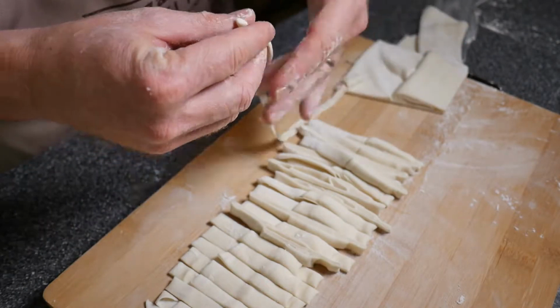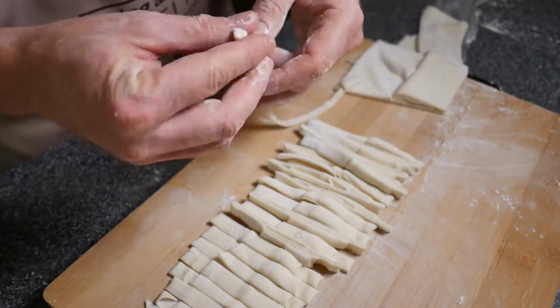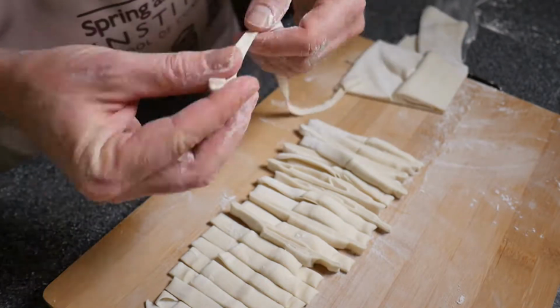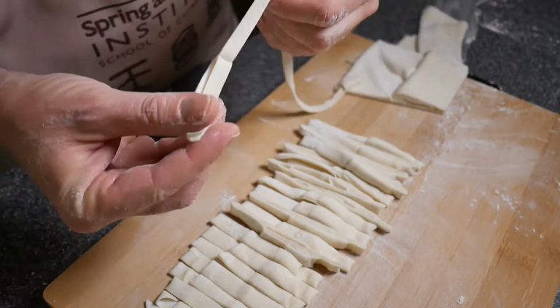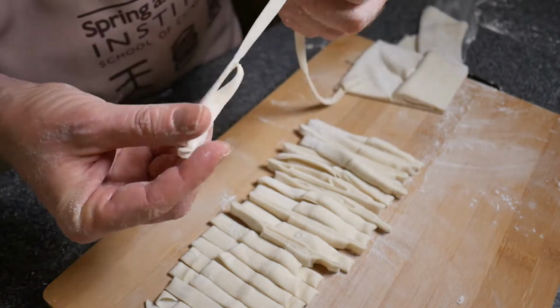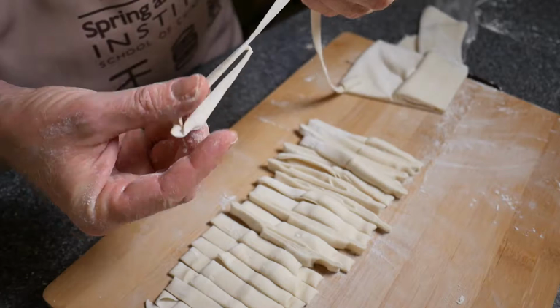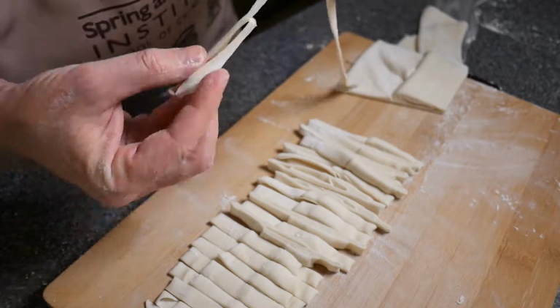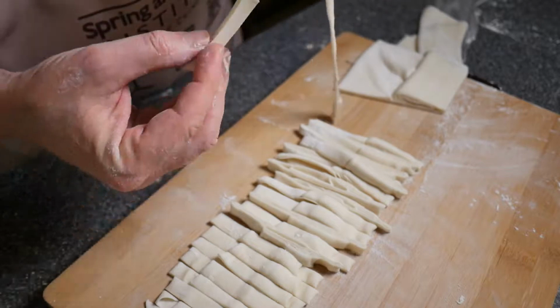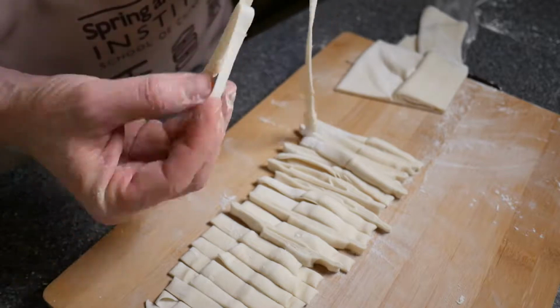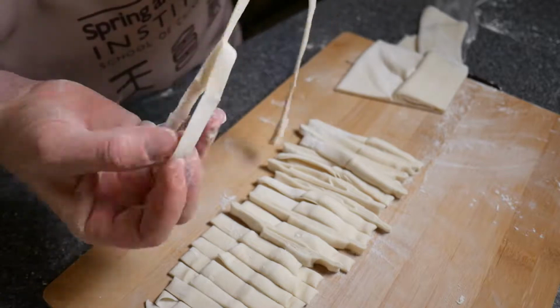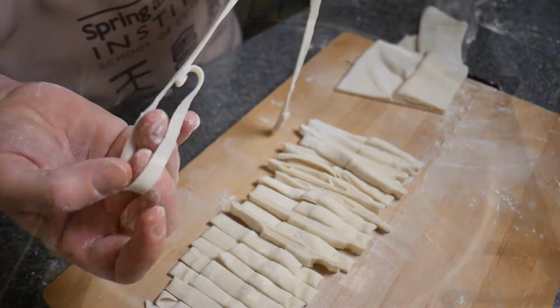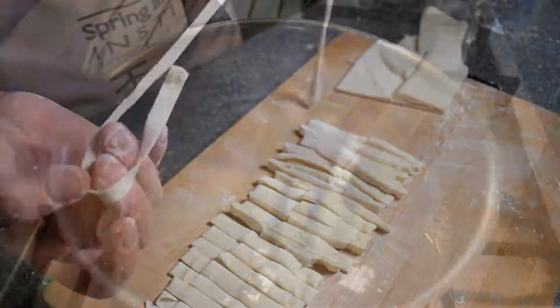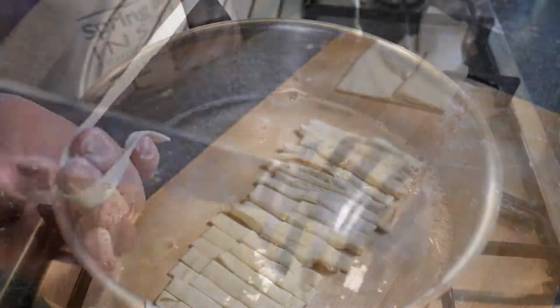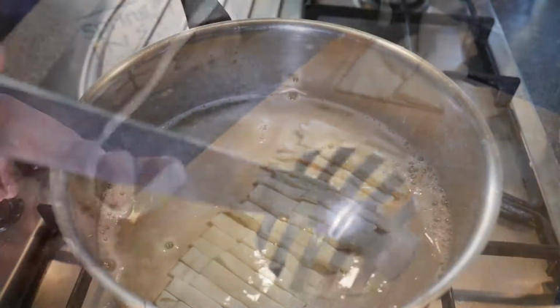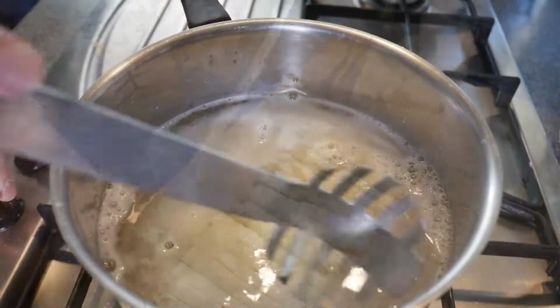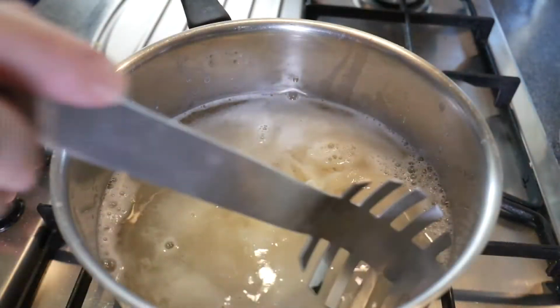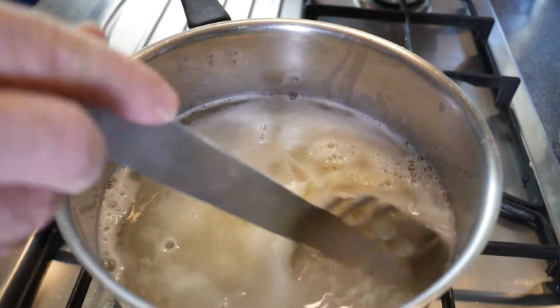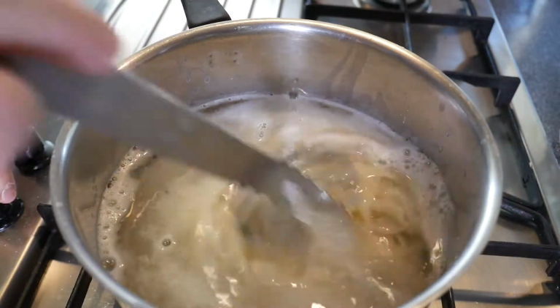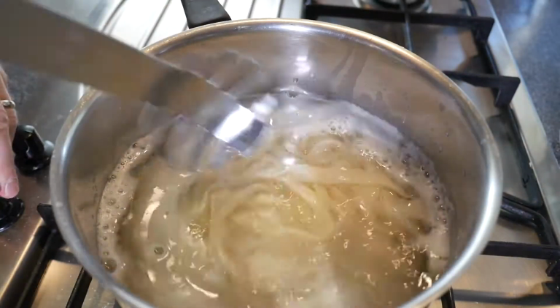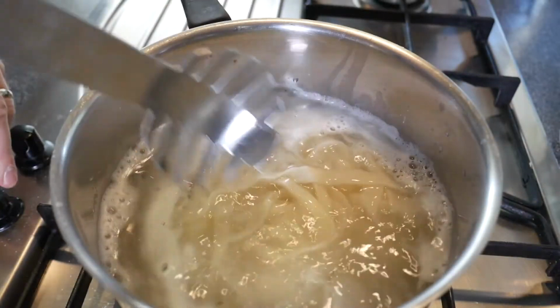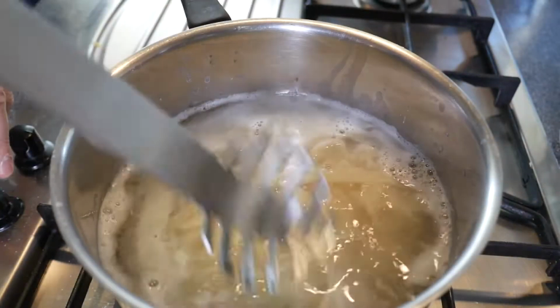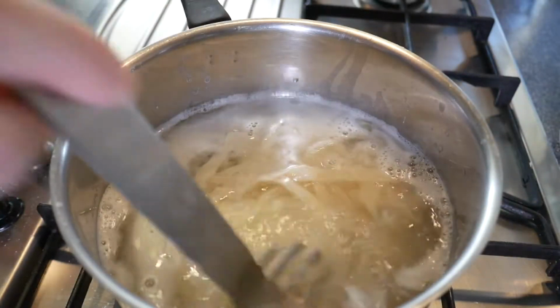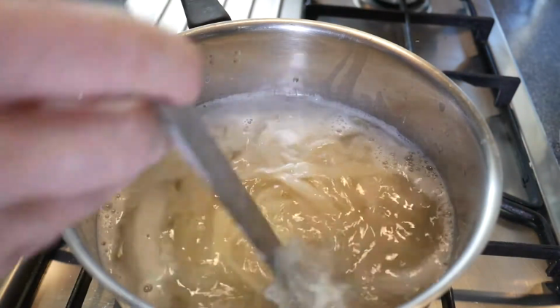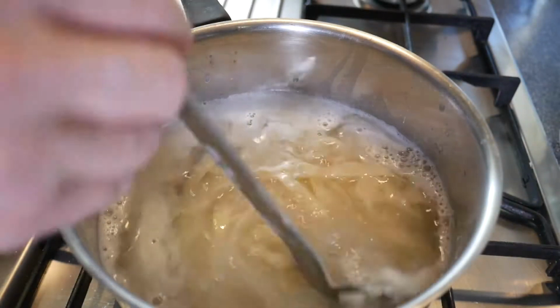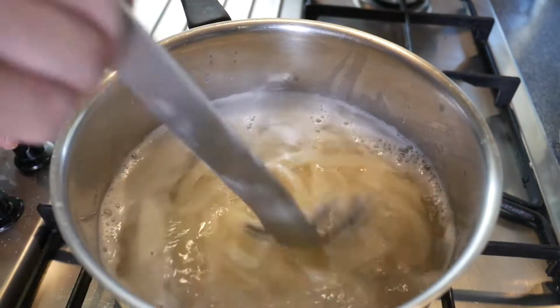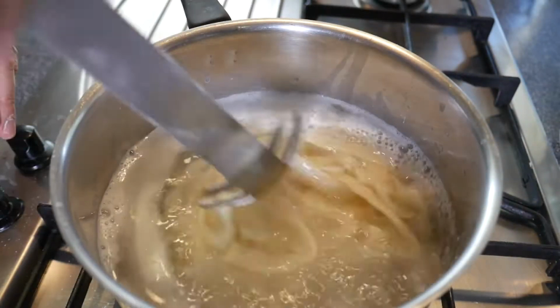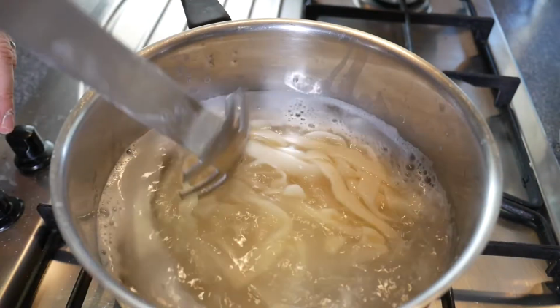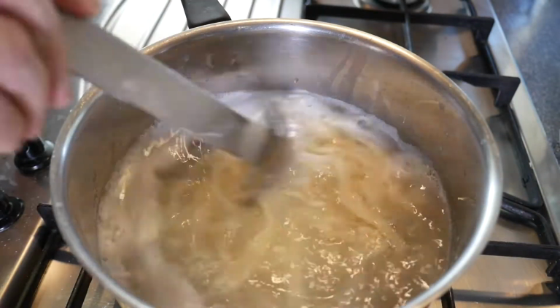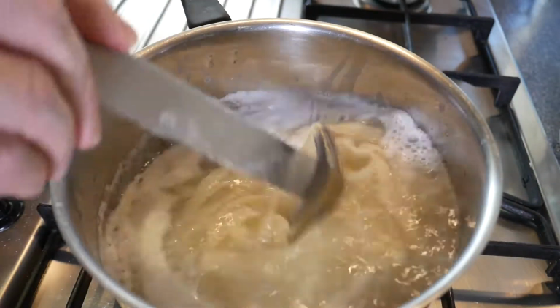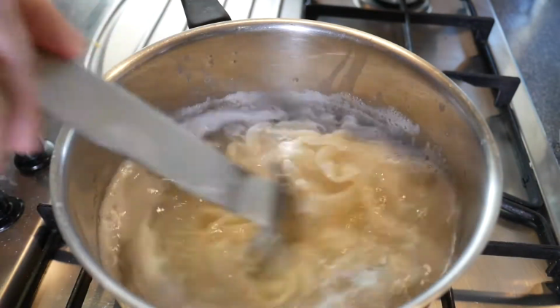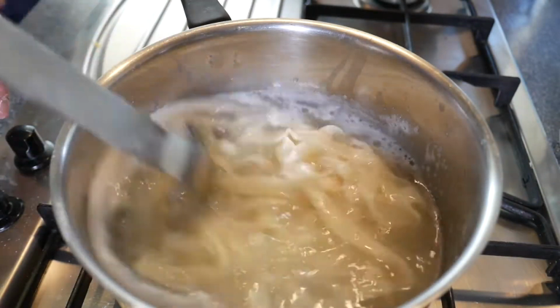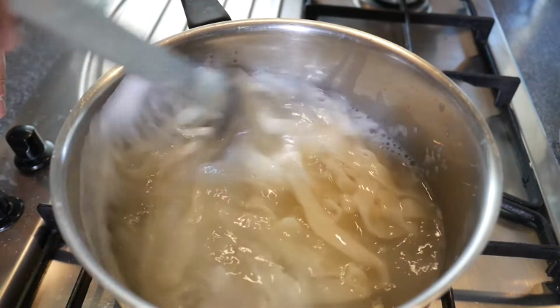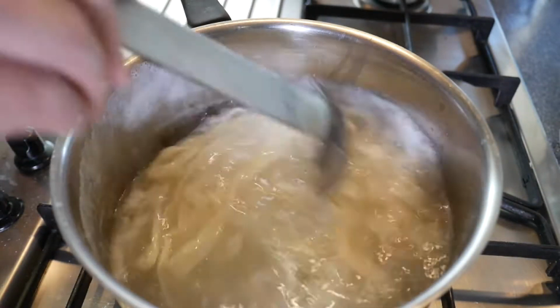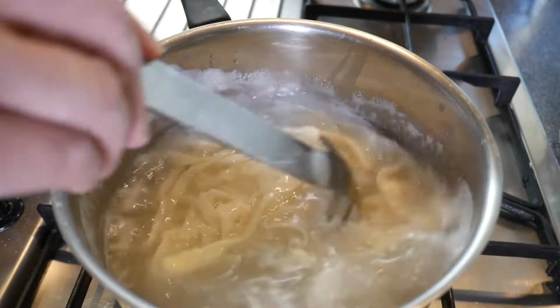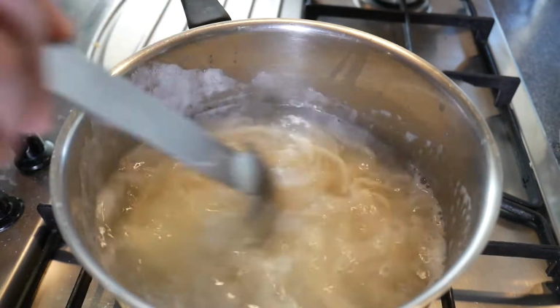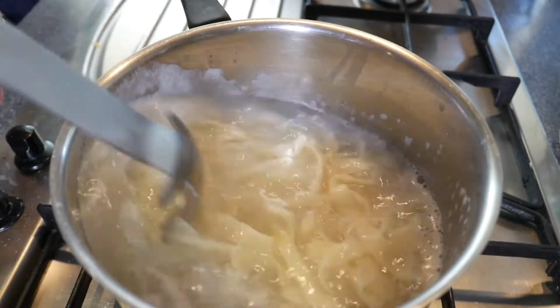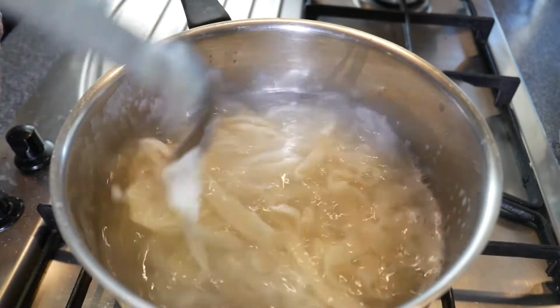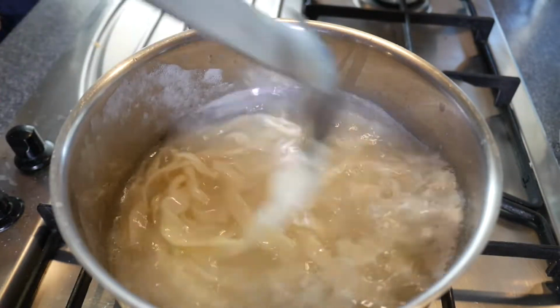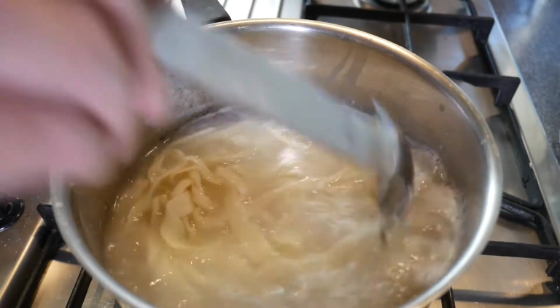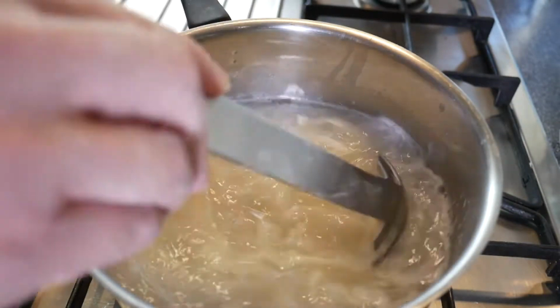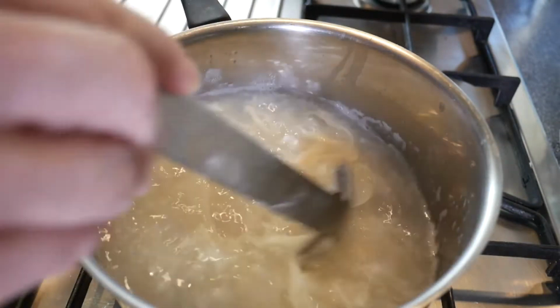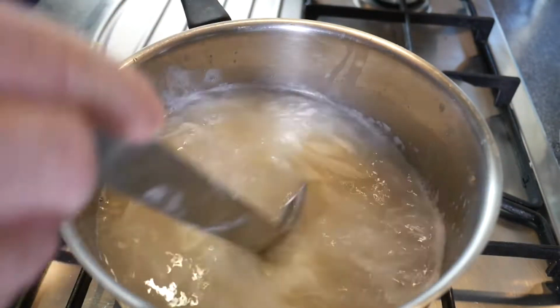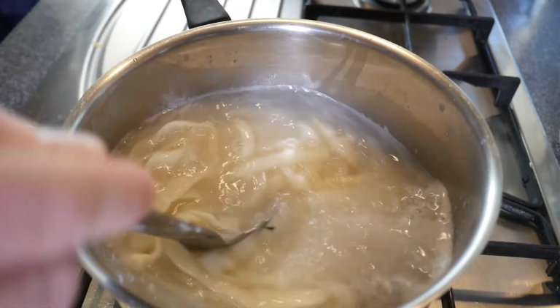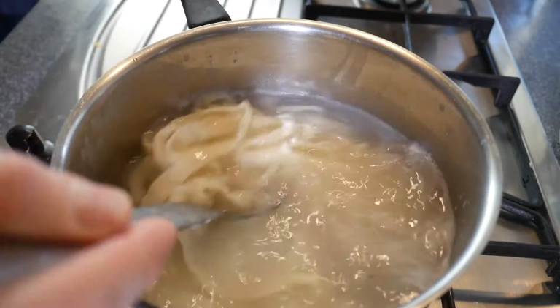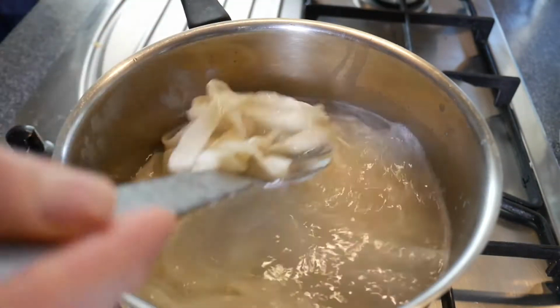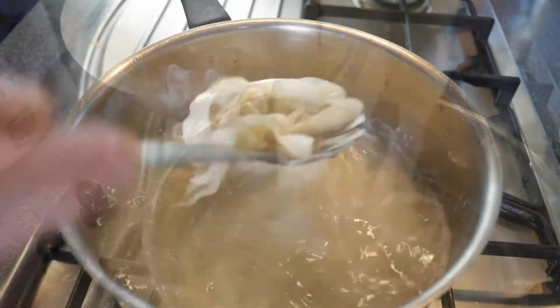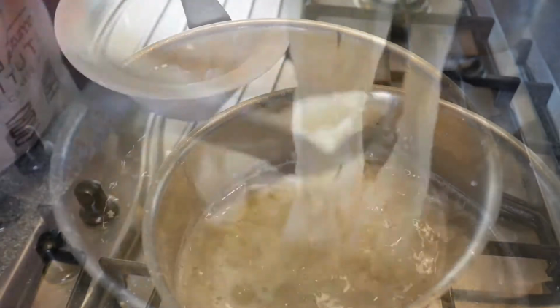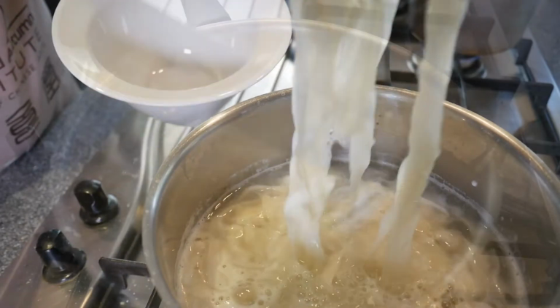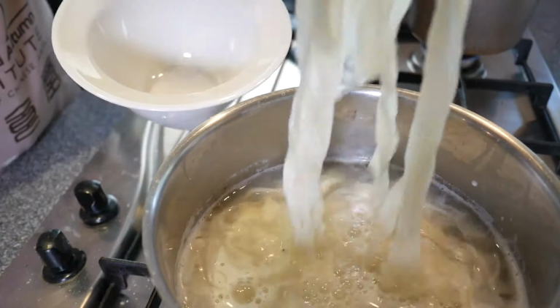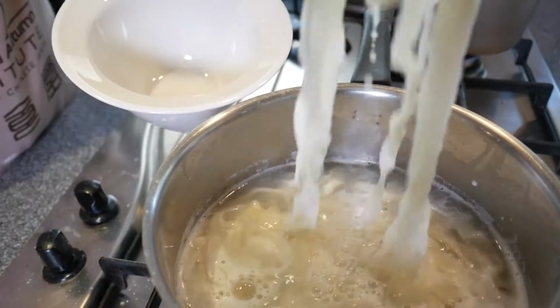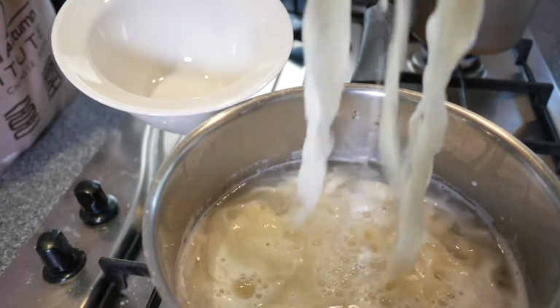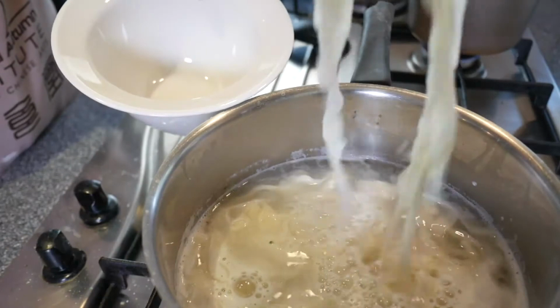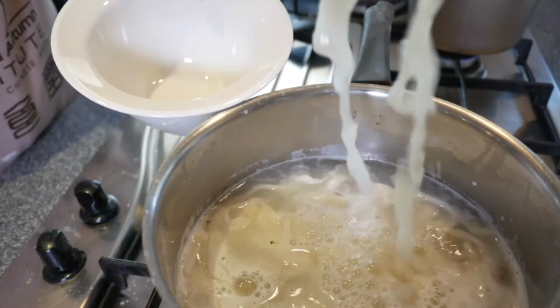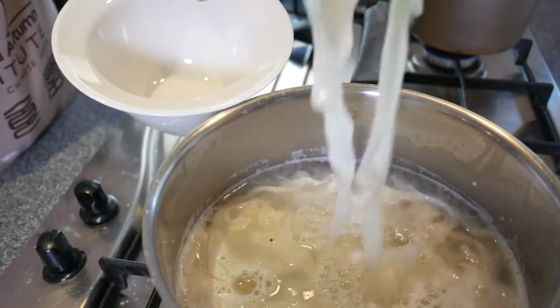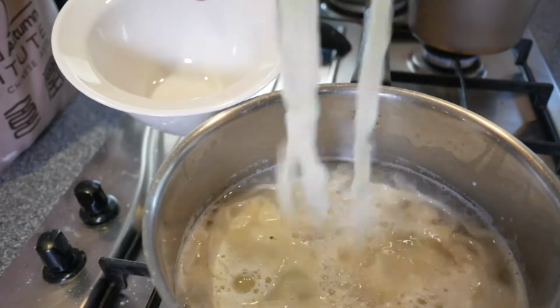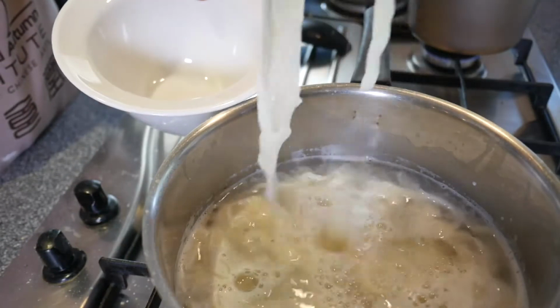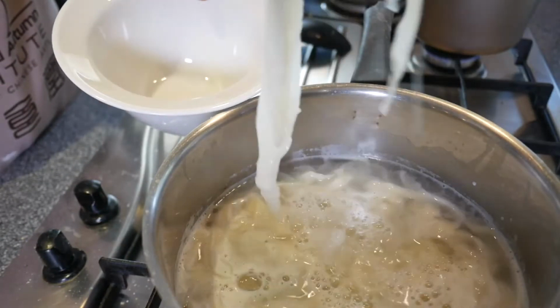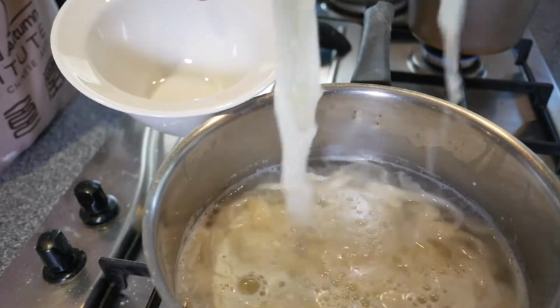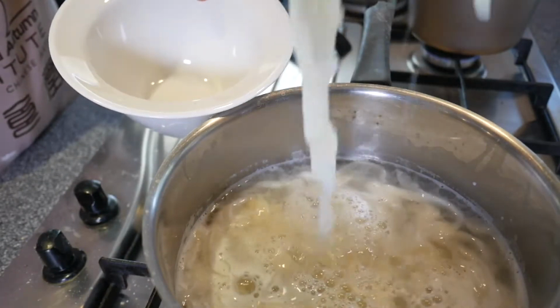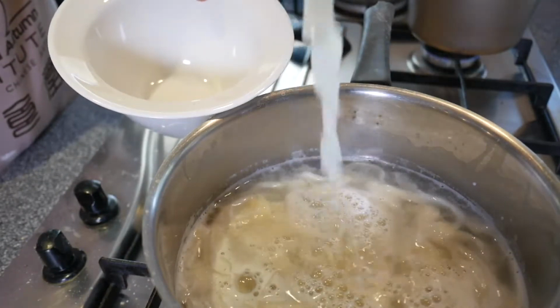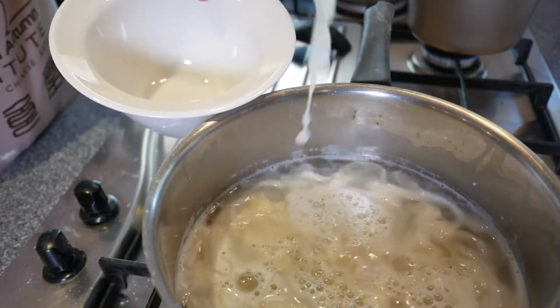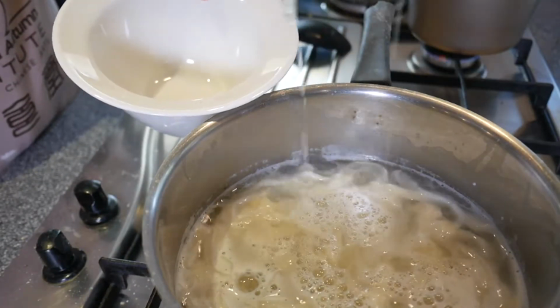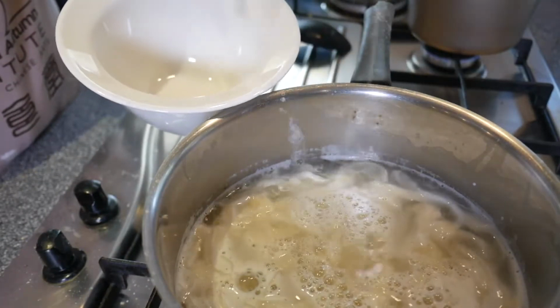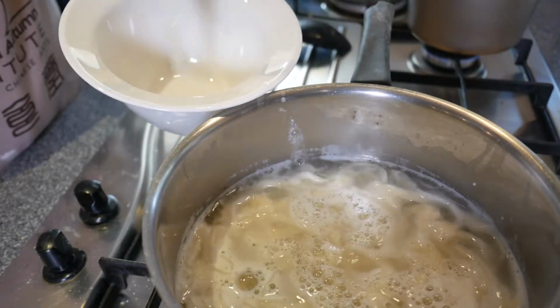We put the noodles in boiling water. Be careful not to let them cook too long — about a minute is usually enough.